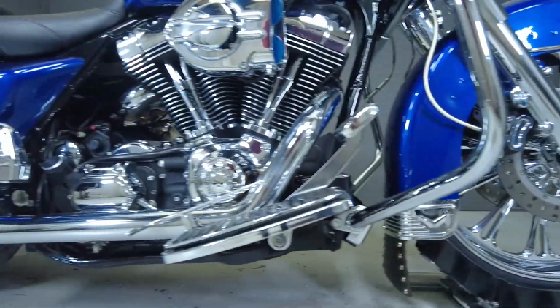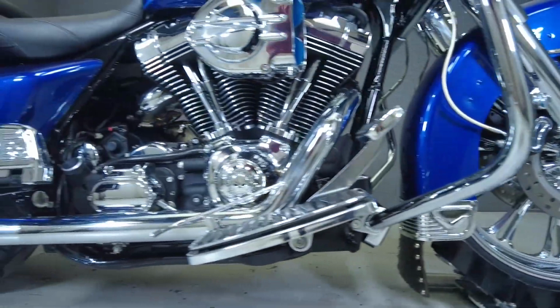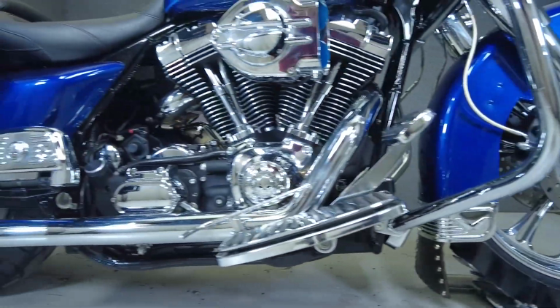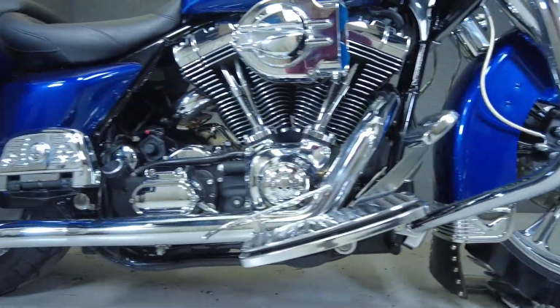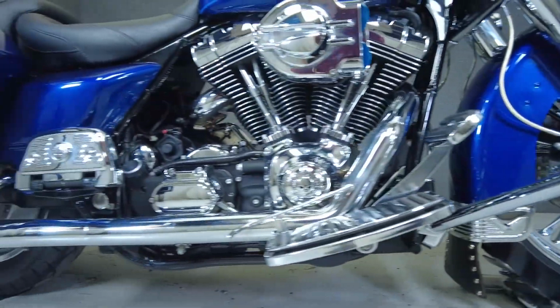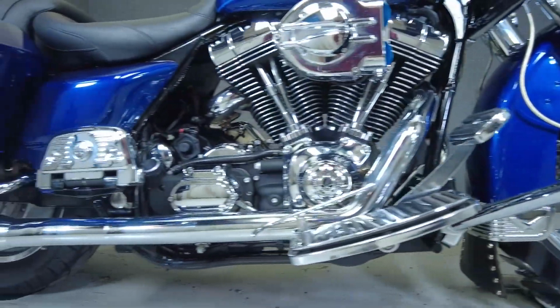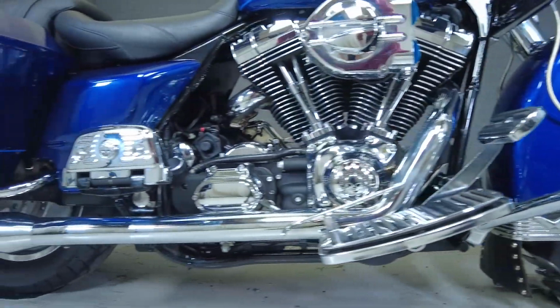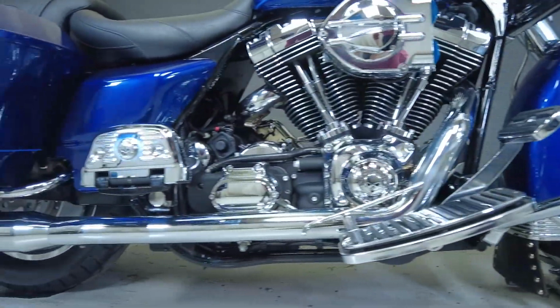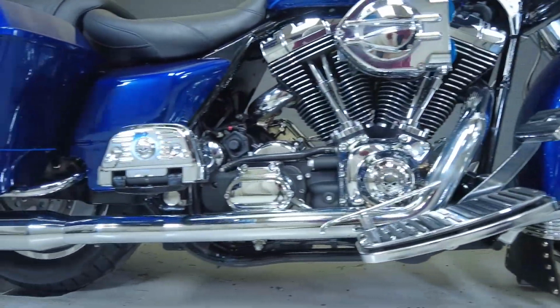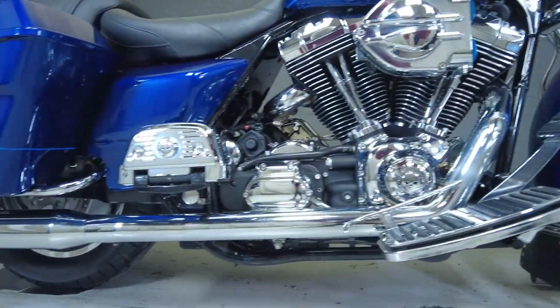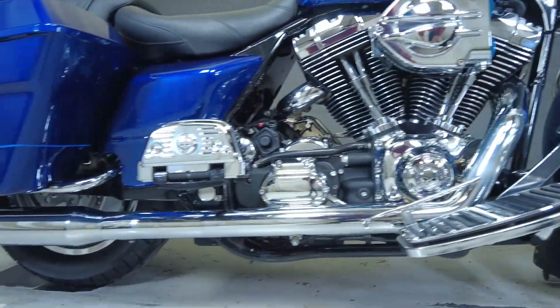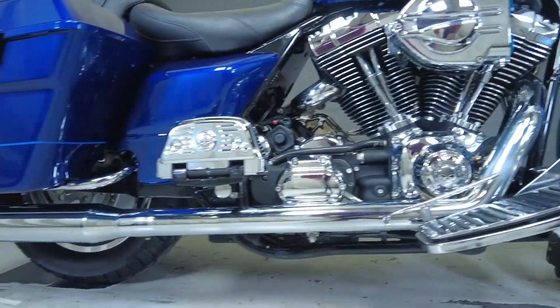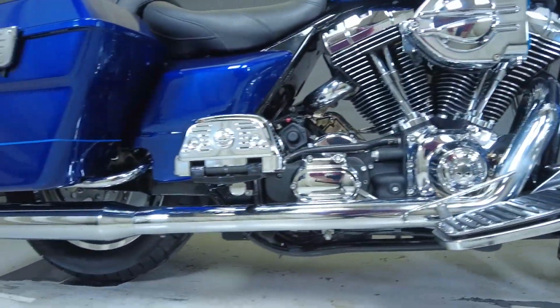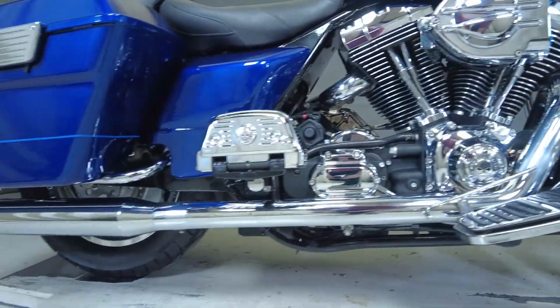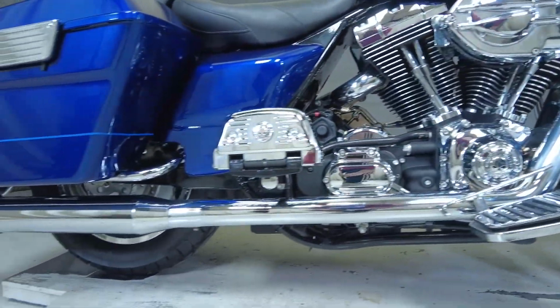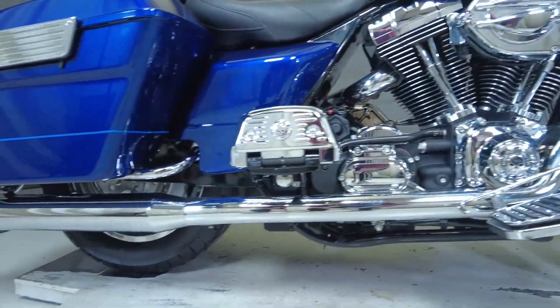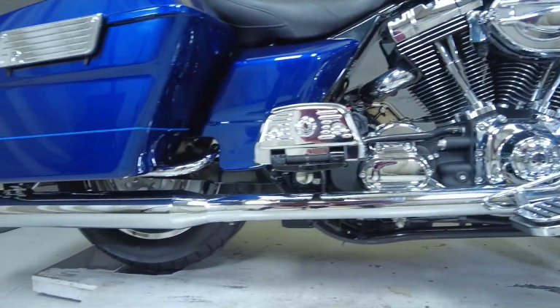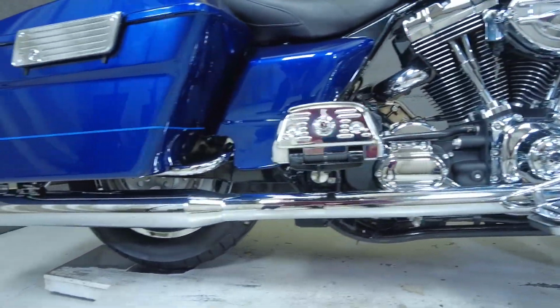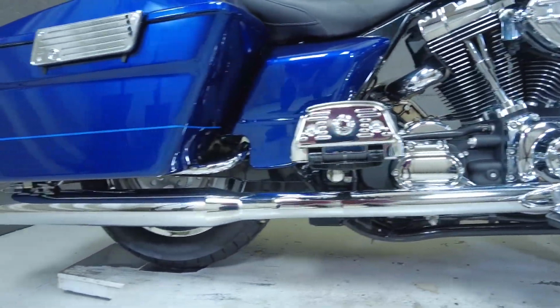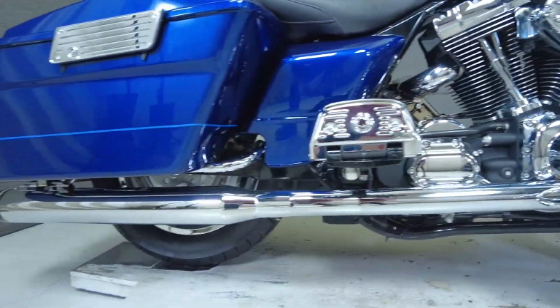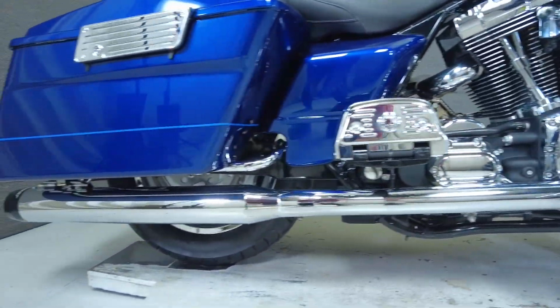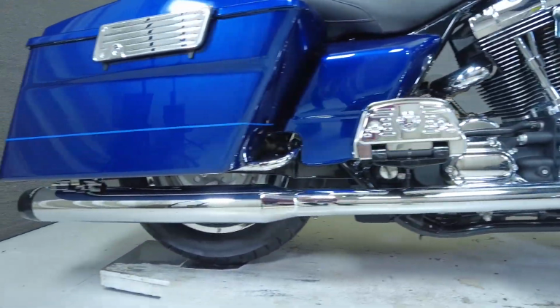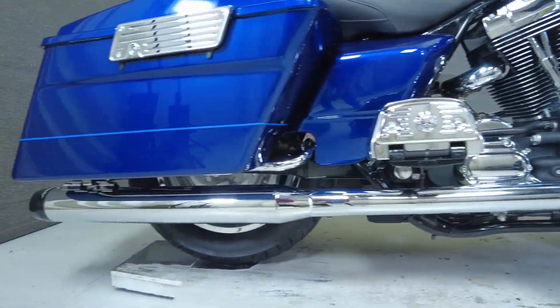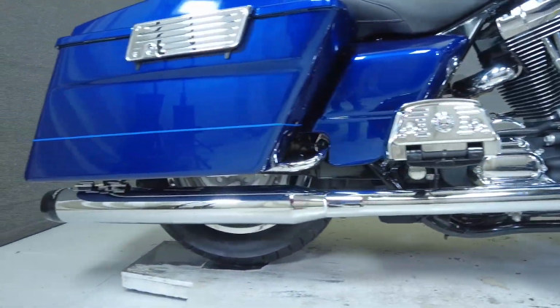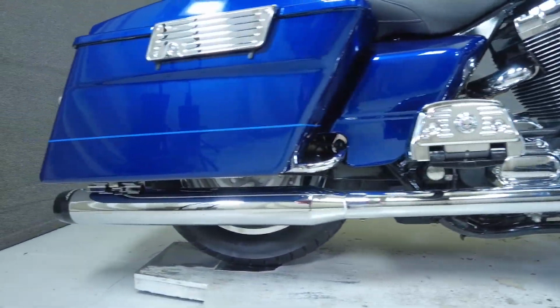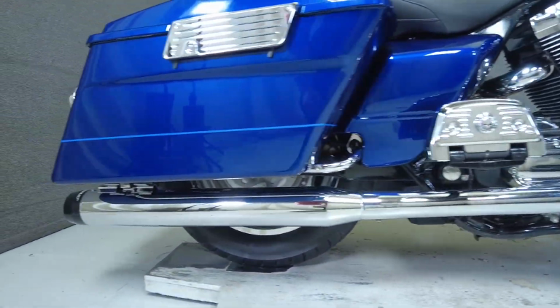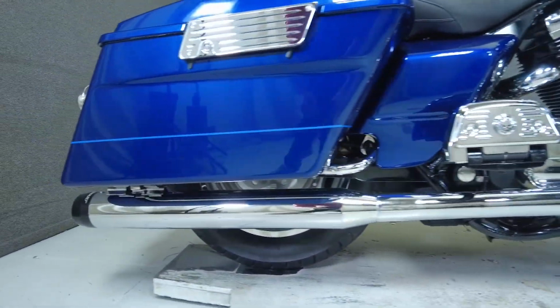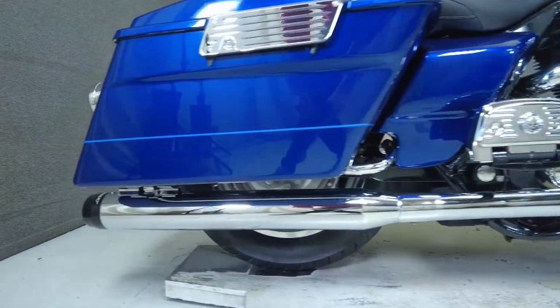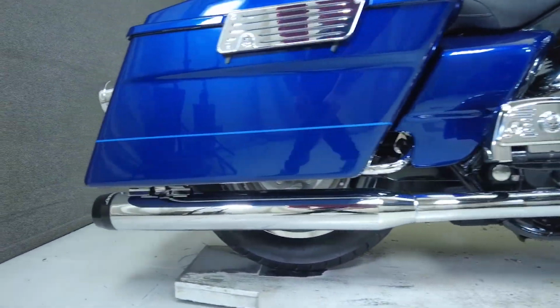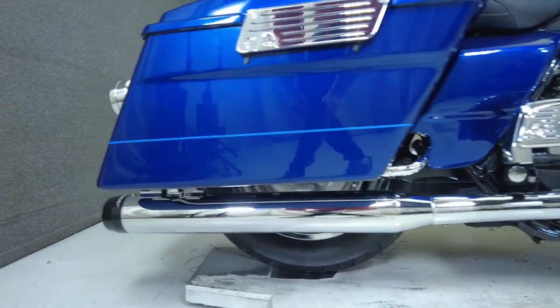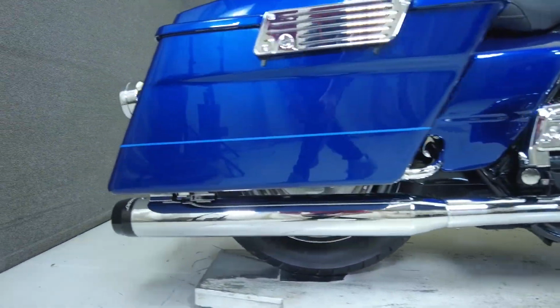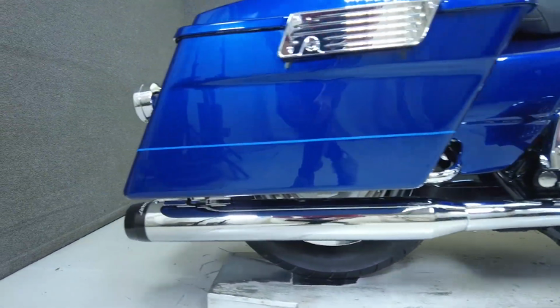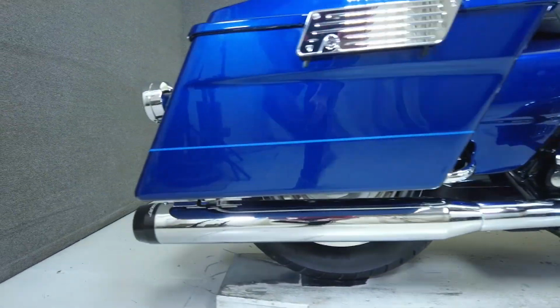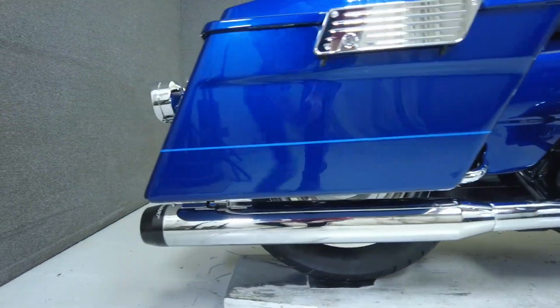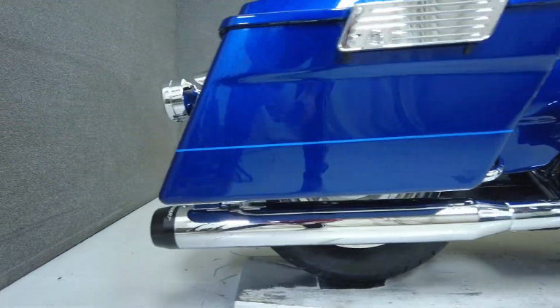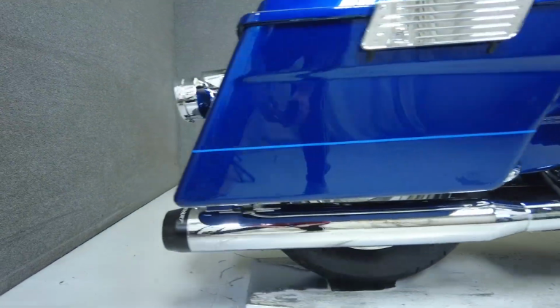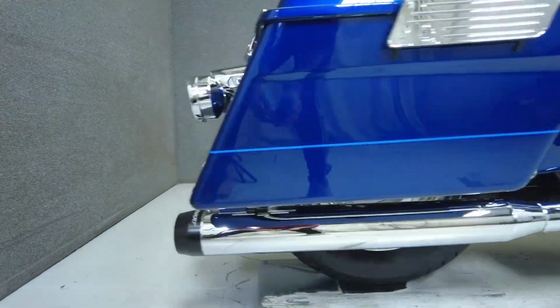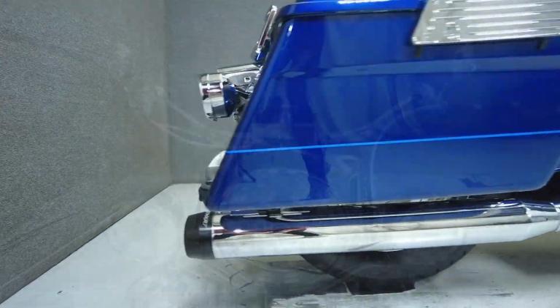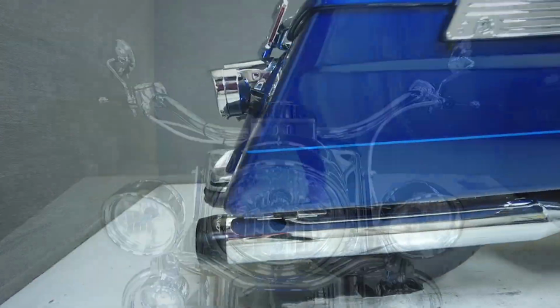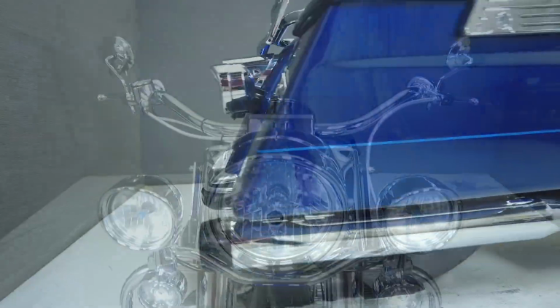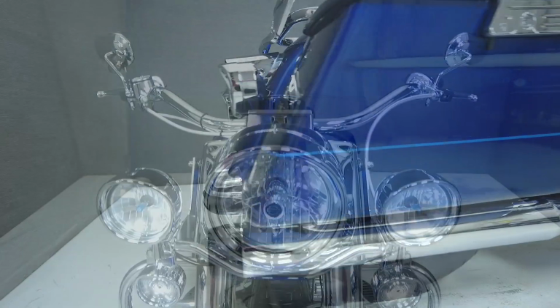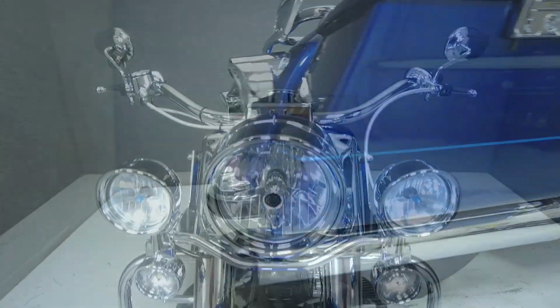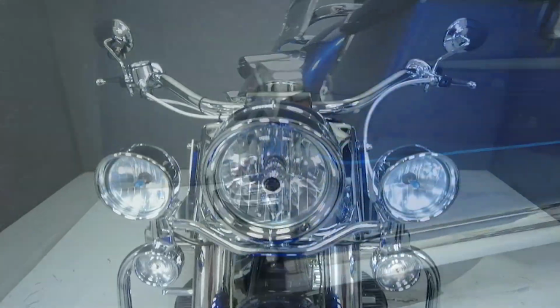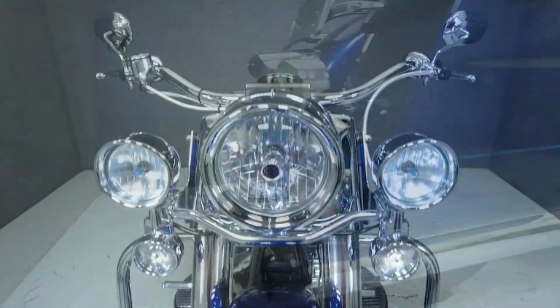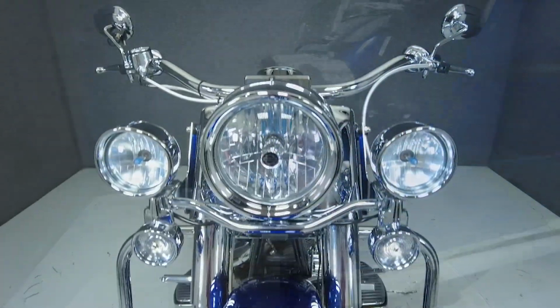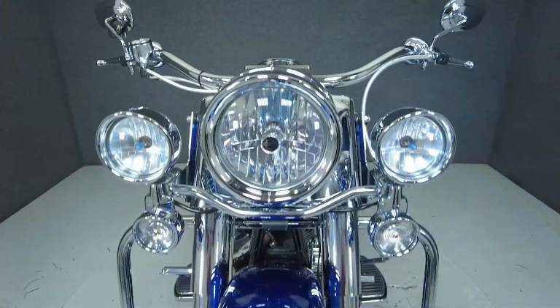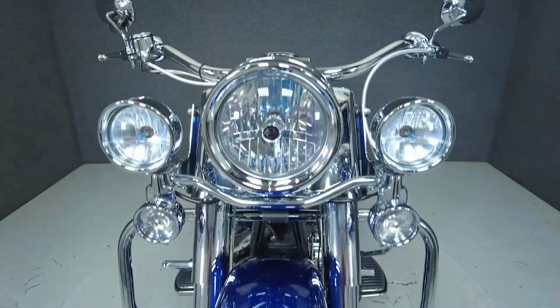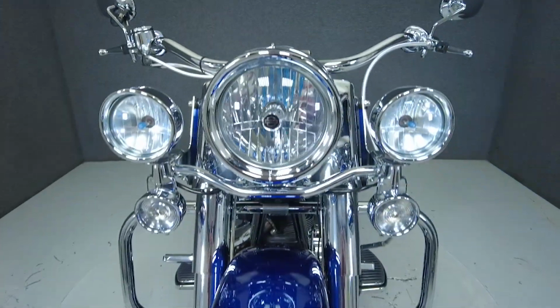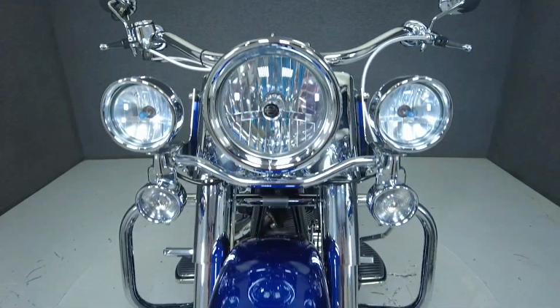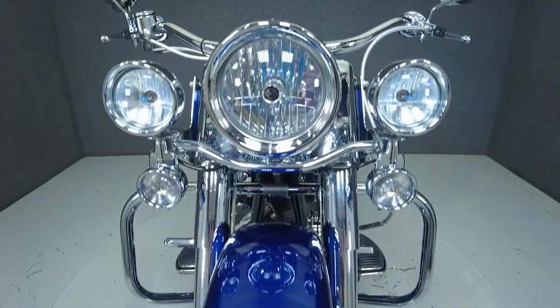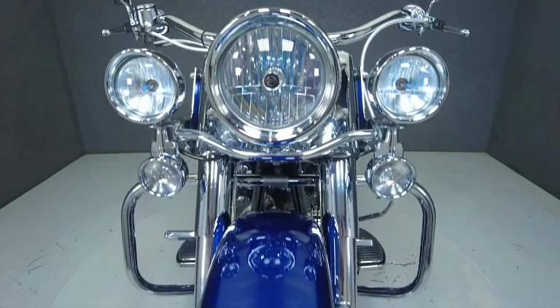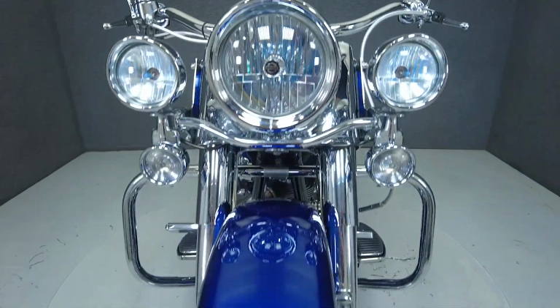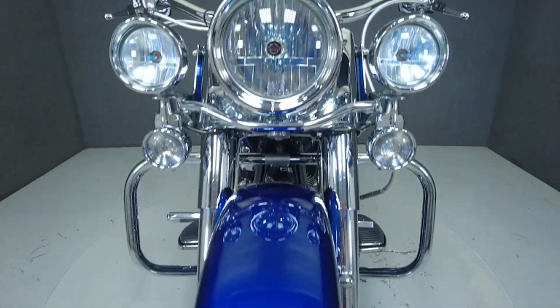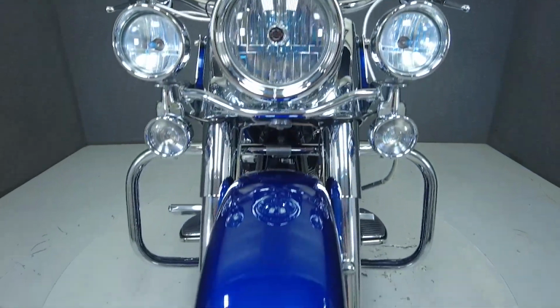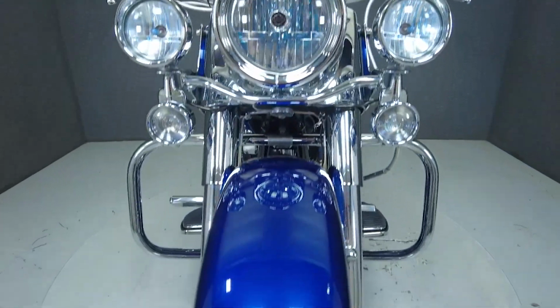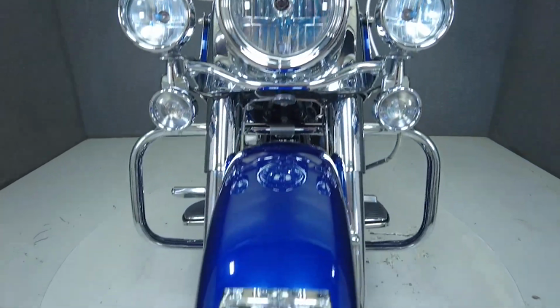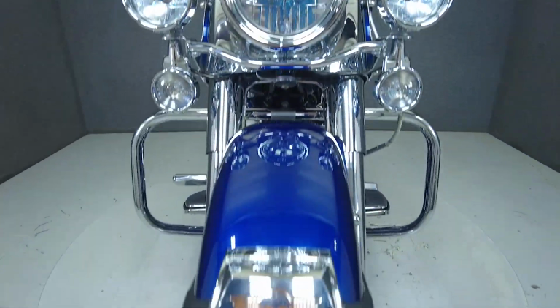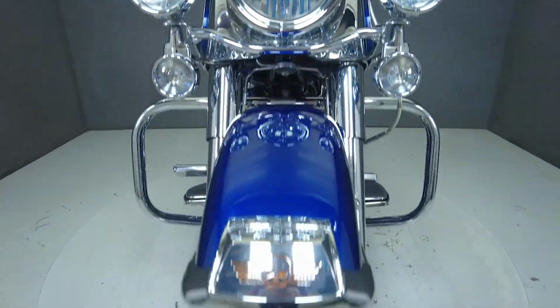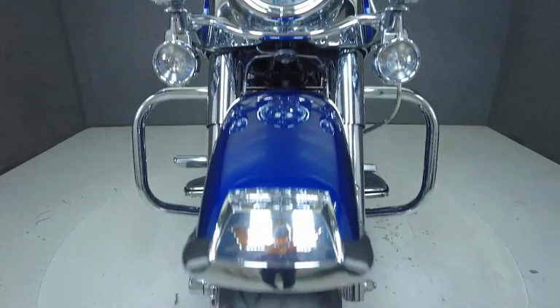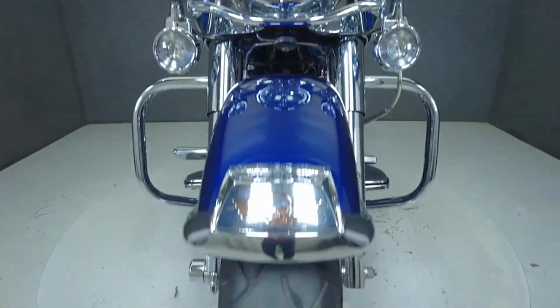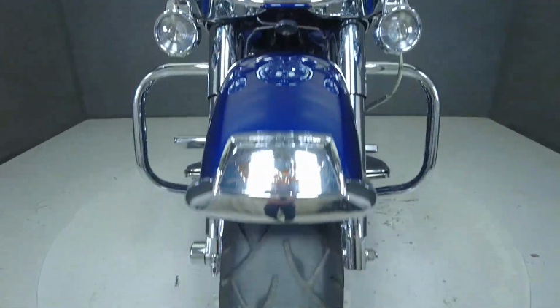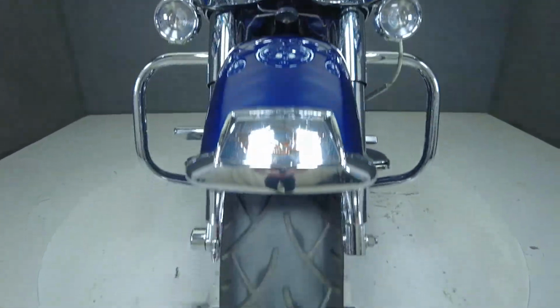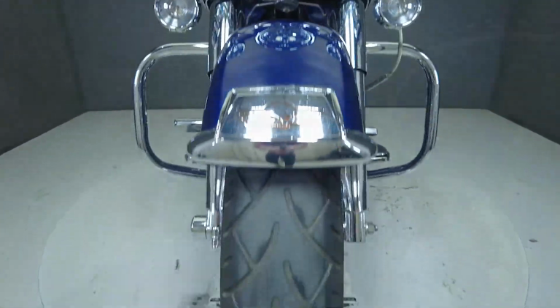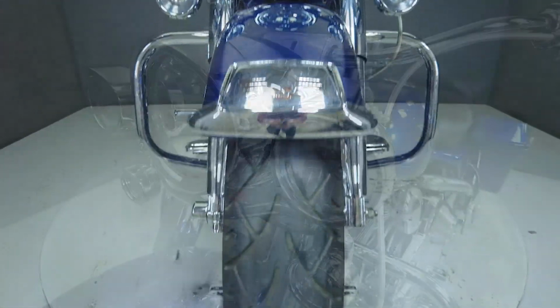Additional upgrades include driver and passenger floorboards, Reinhardt exhaust, chrome dash panel, chrome plate bracket, headlight visor, passing light visors, and a brake light visor.